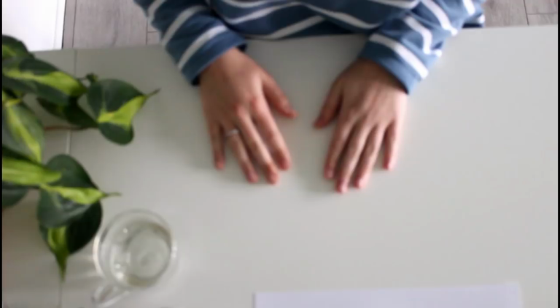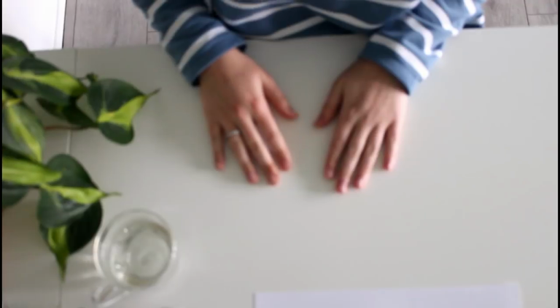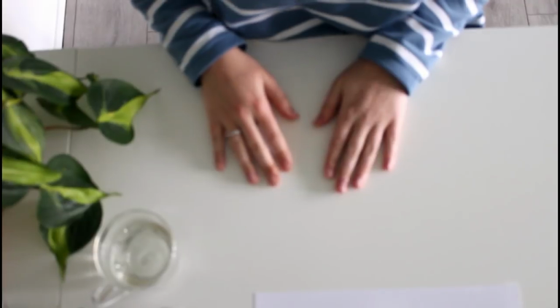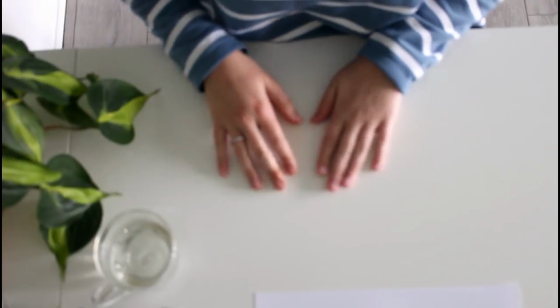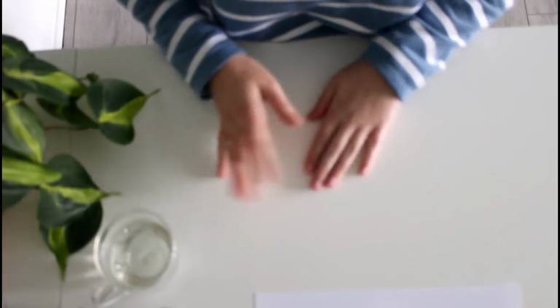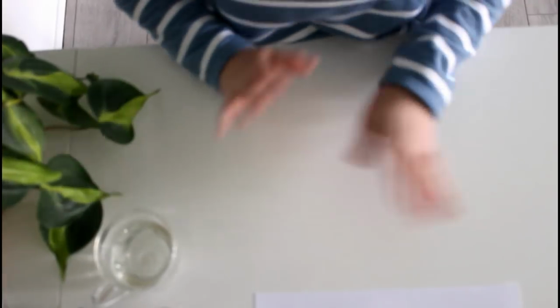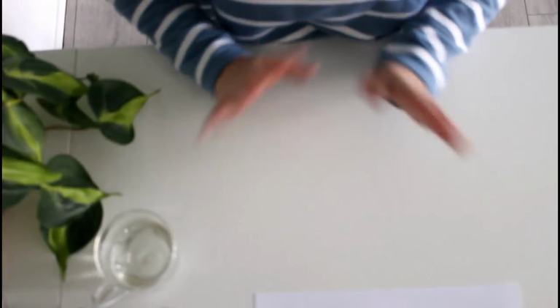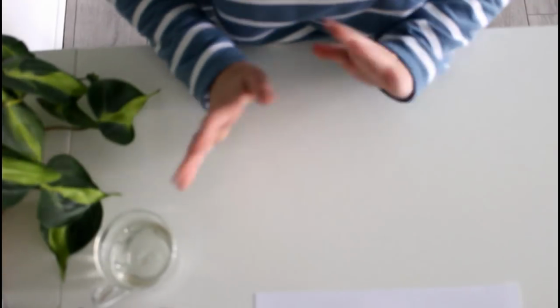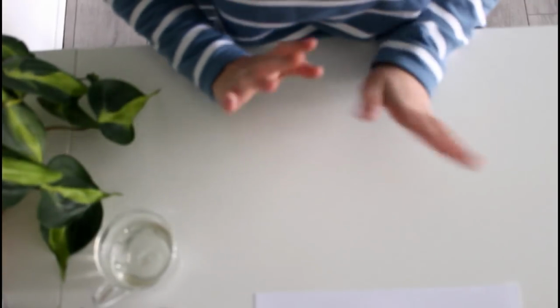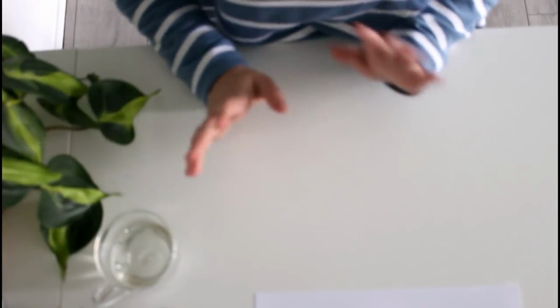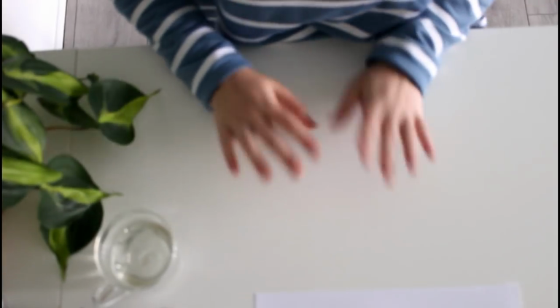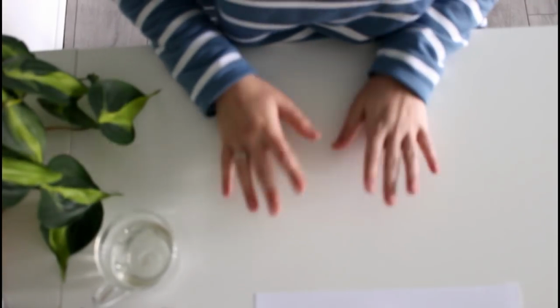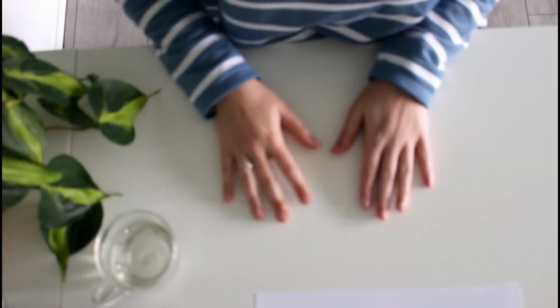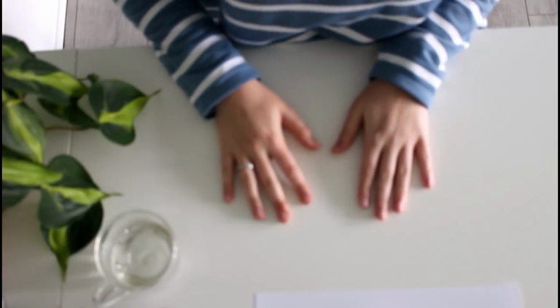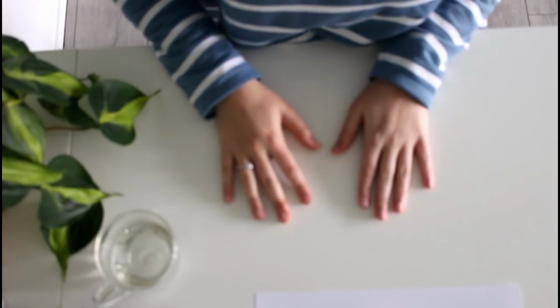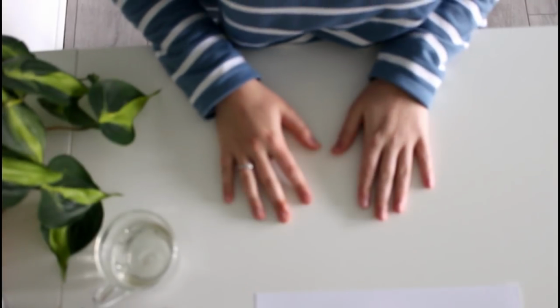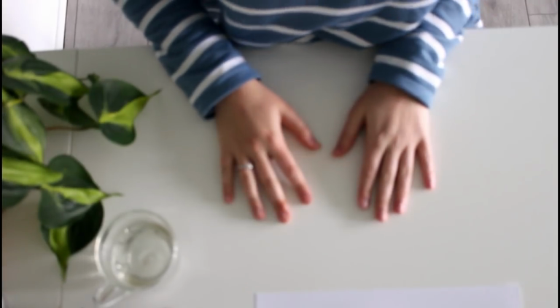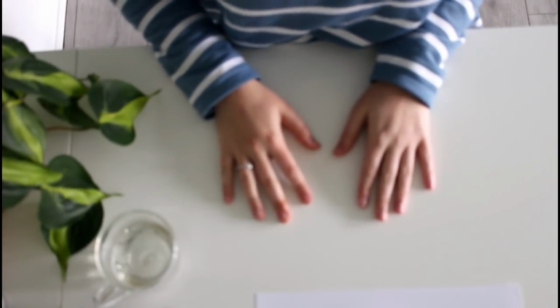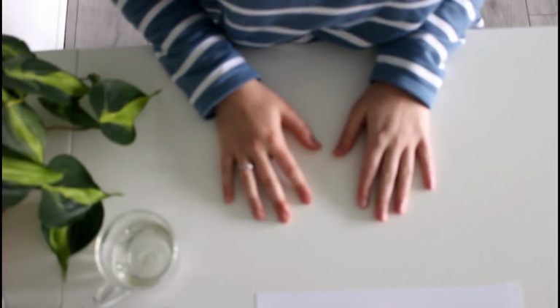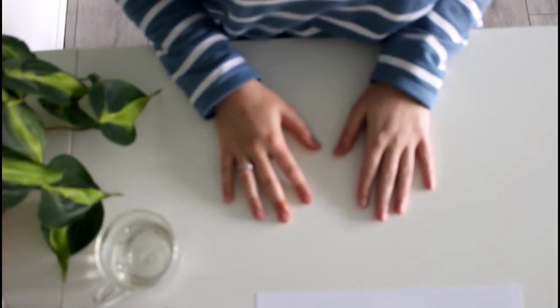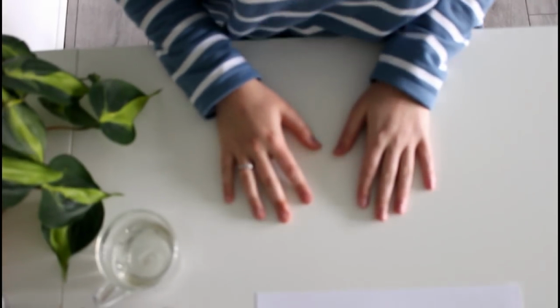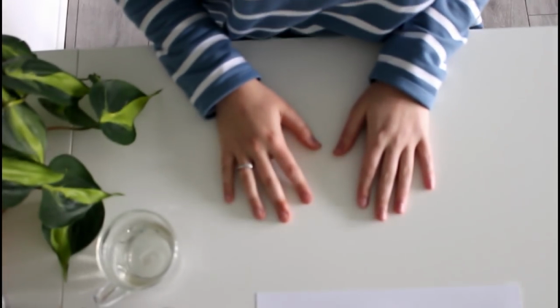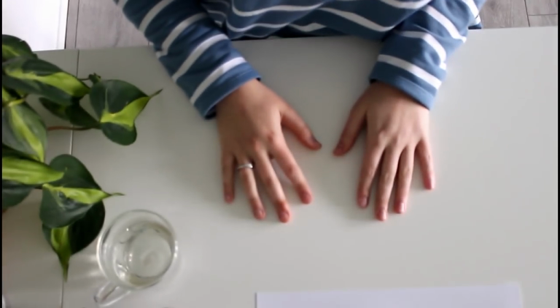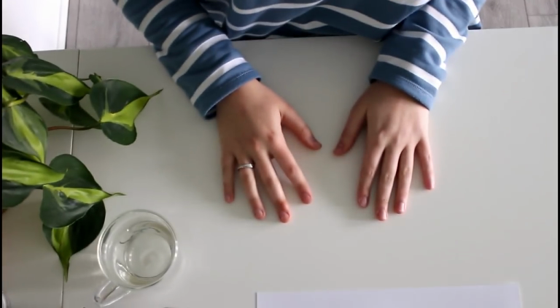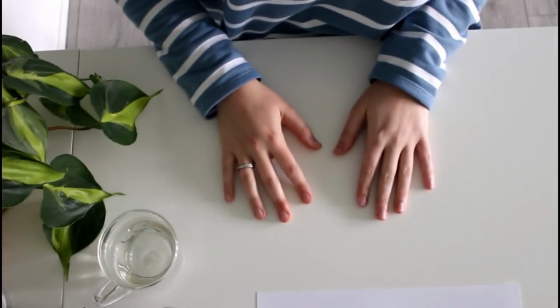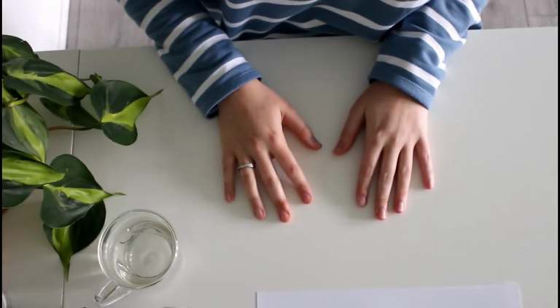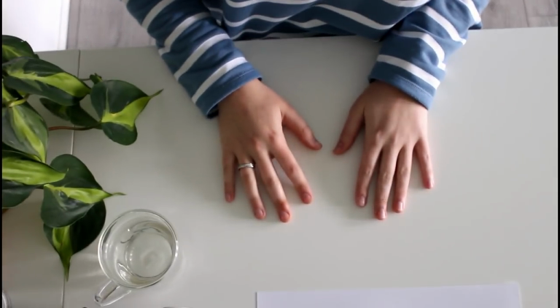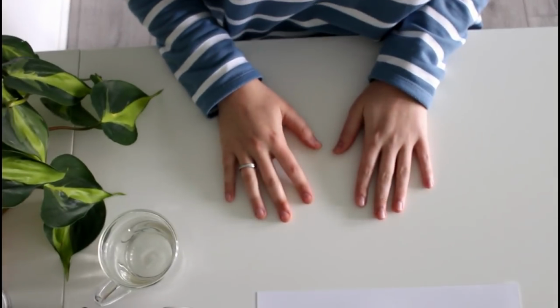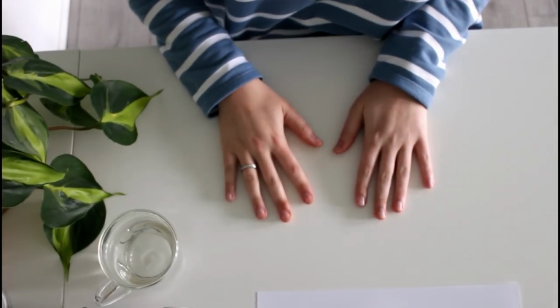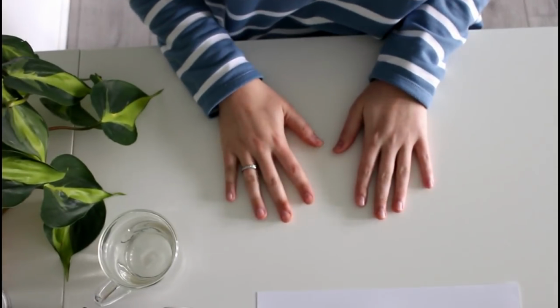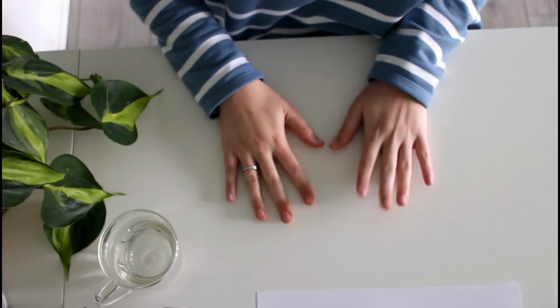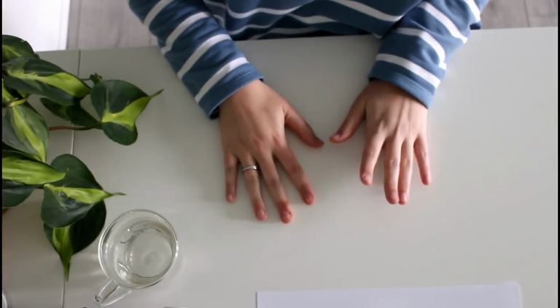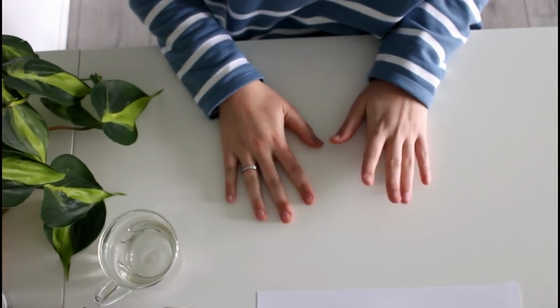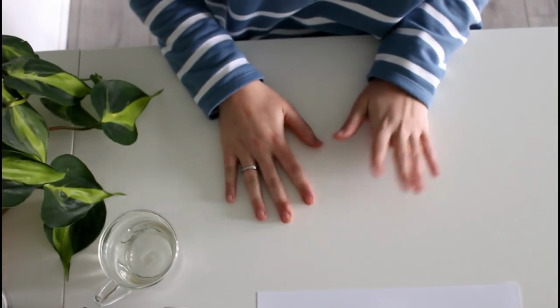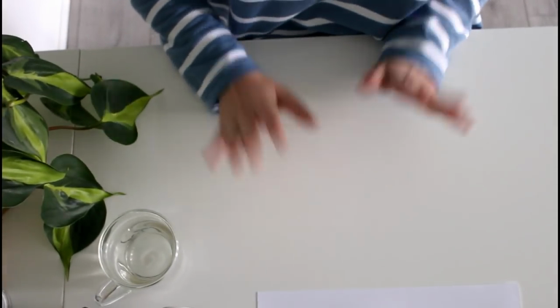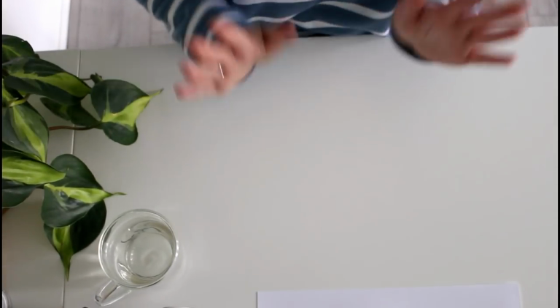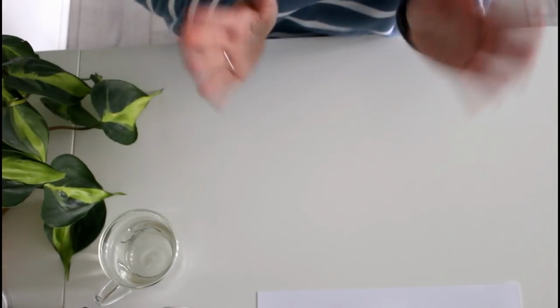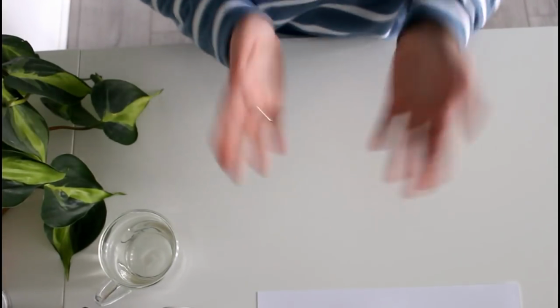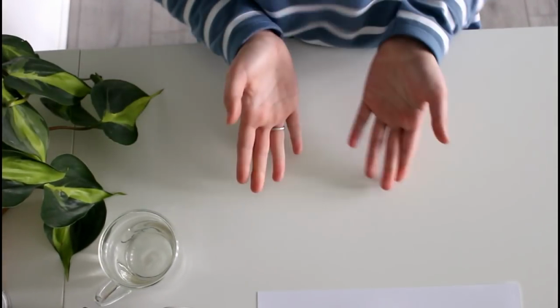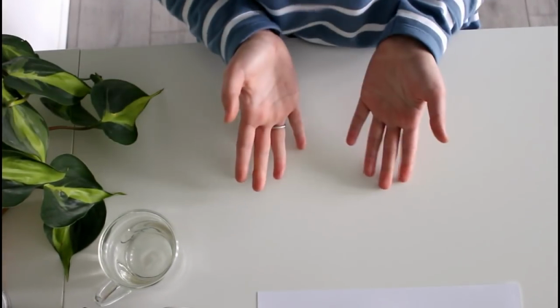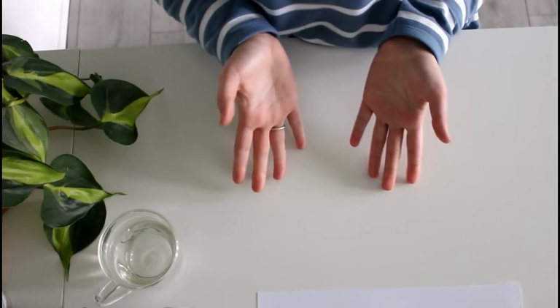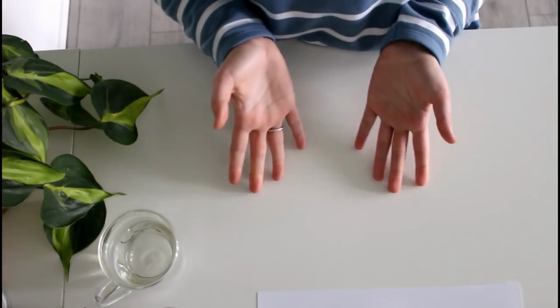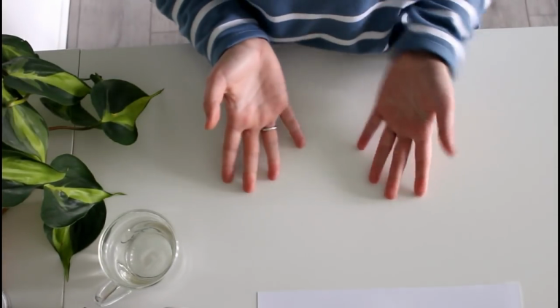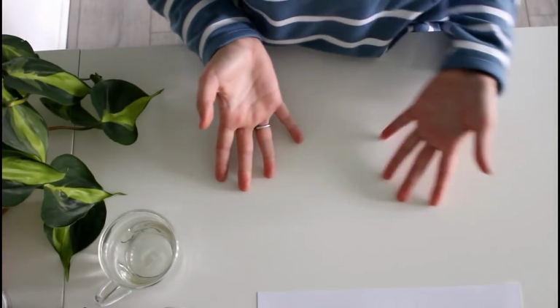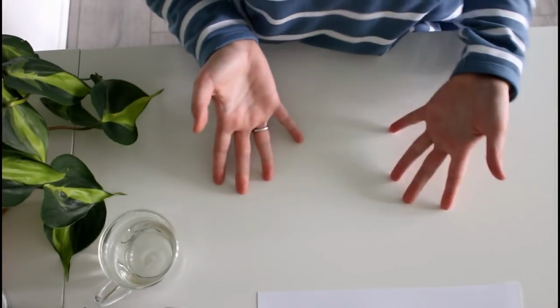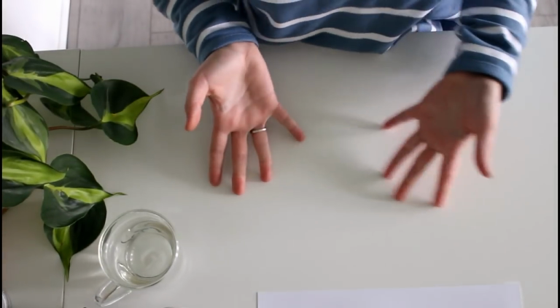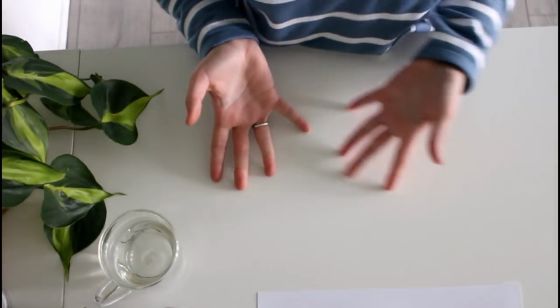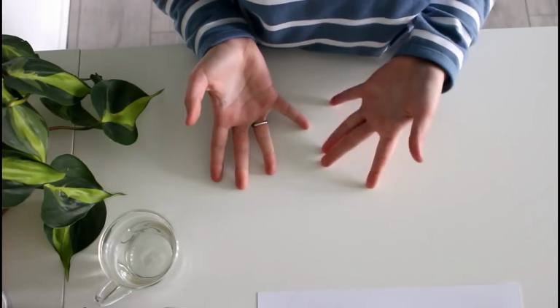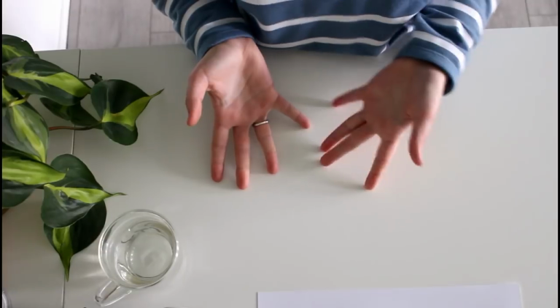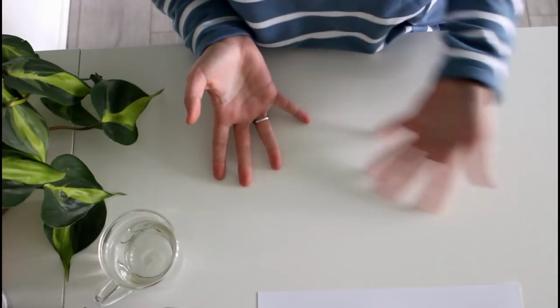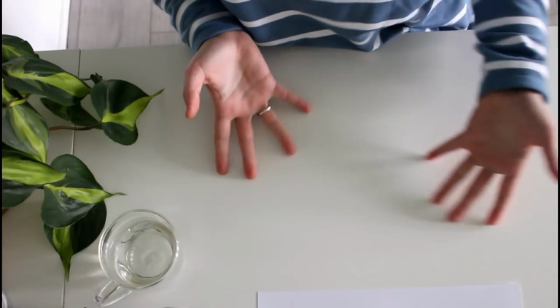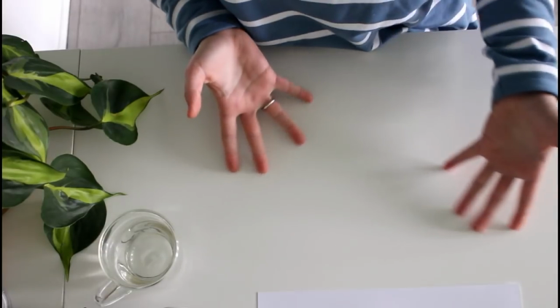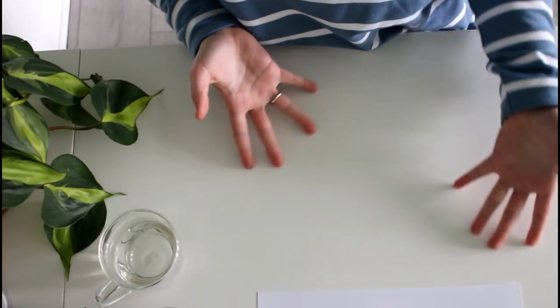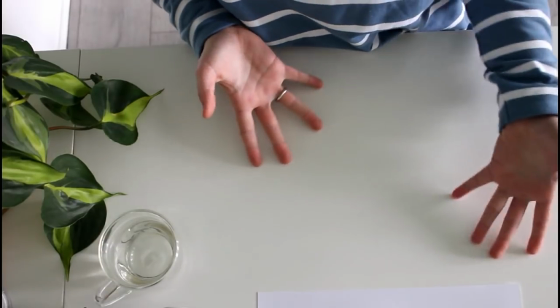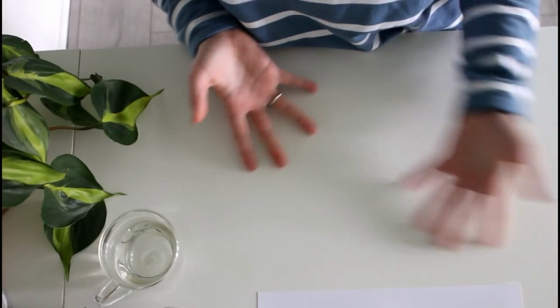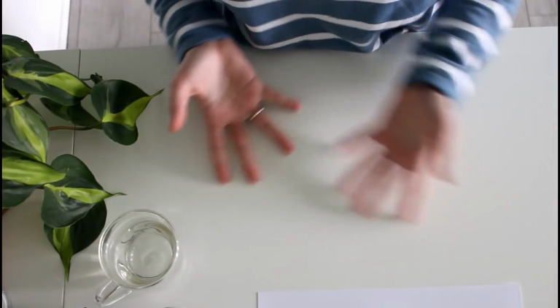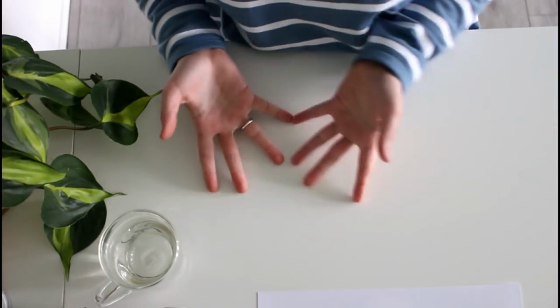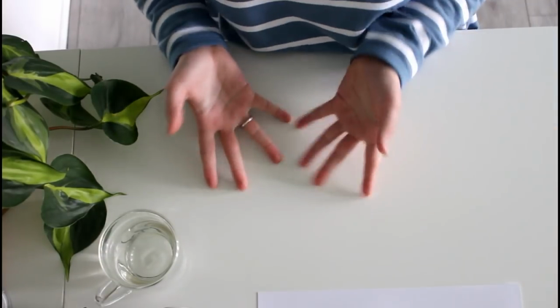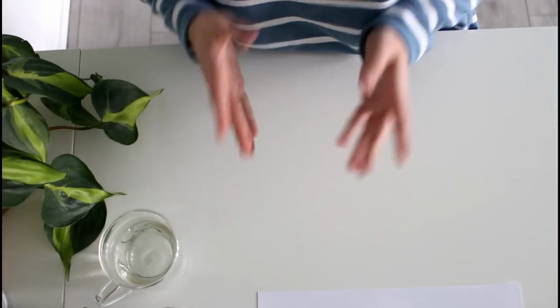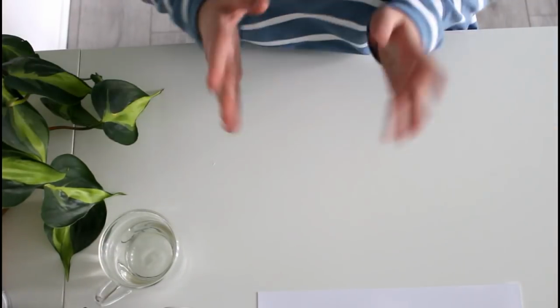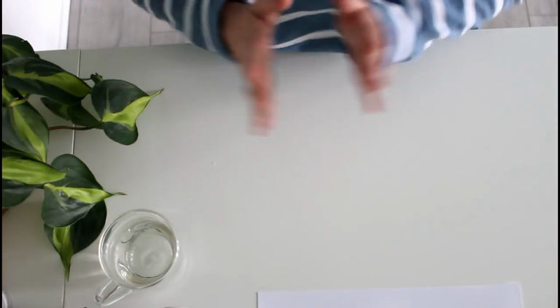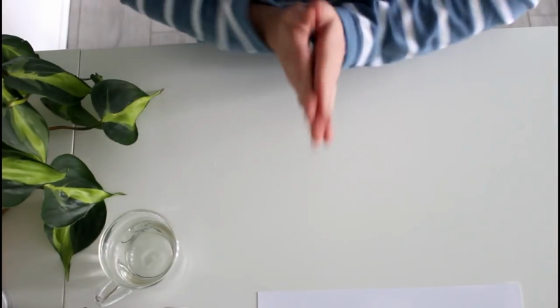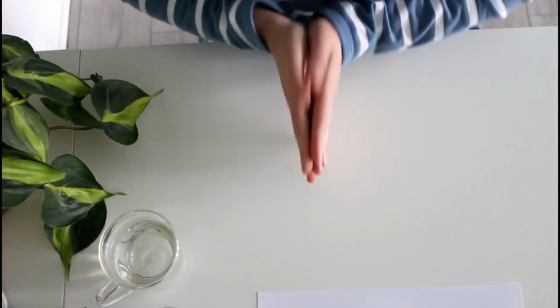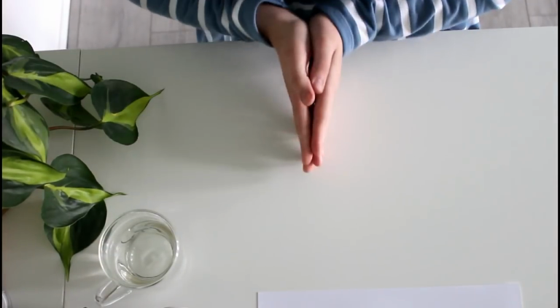Hey, what's up everyone? My name is Vivian from the Paper Letter Blog and I'm here today with a snail mail swap.